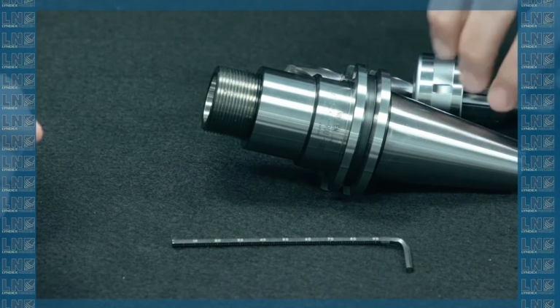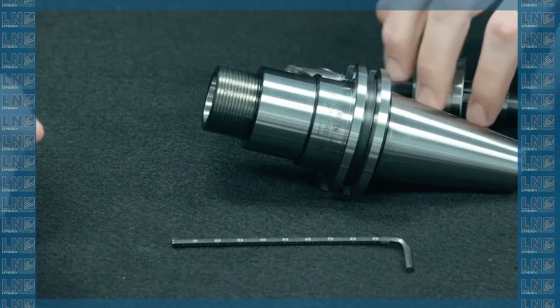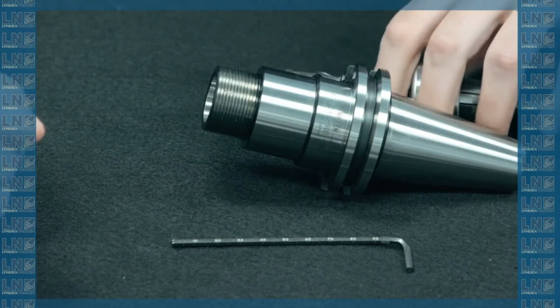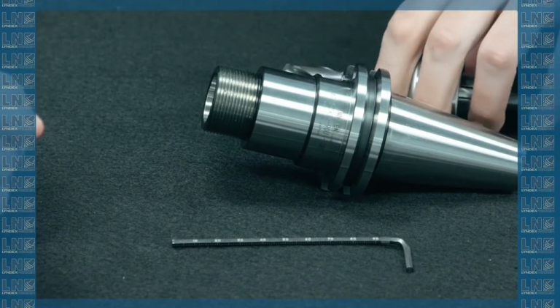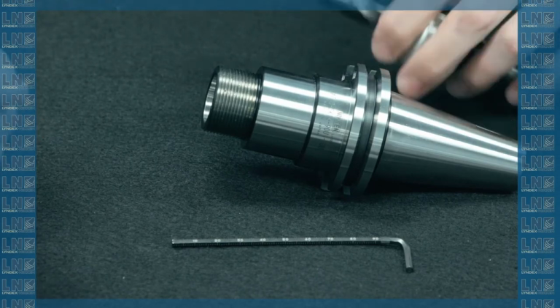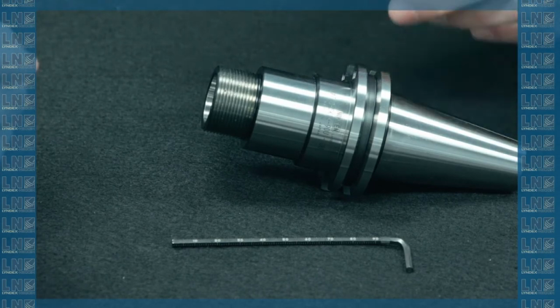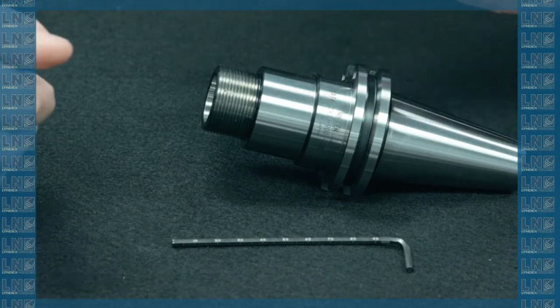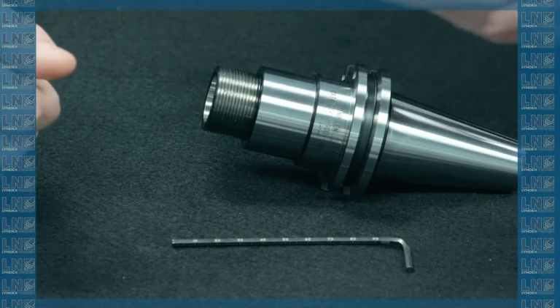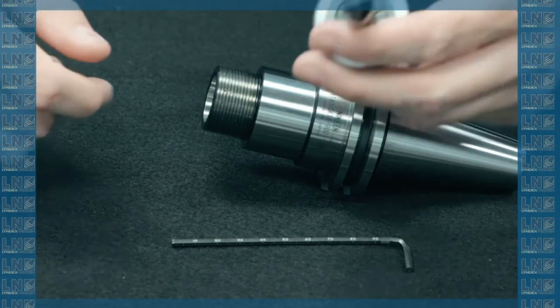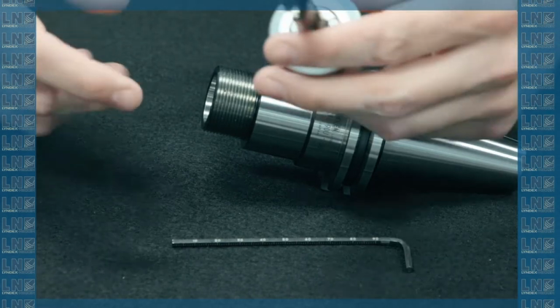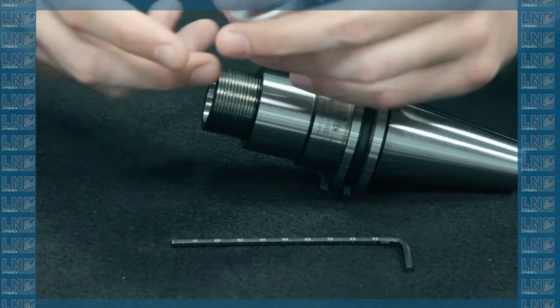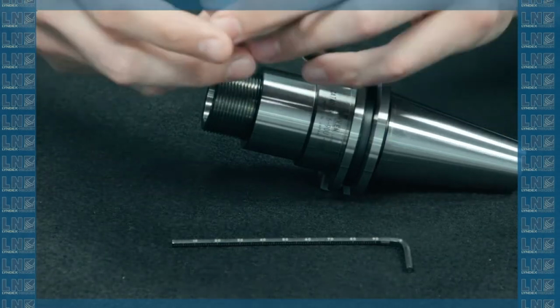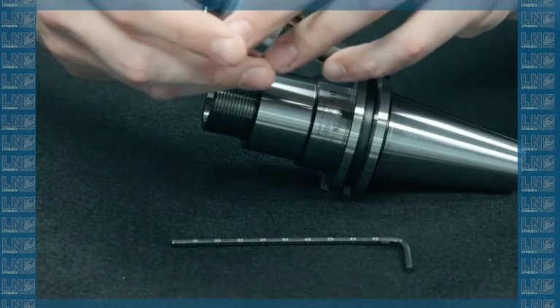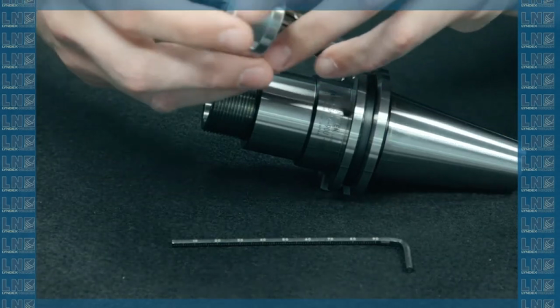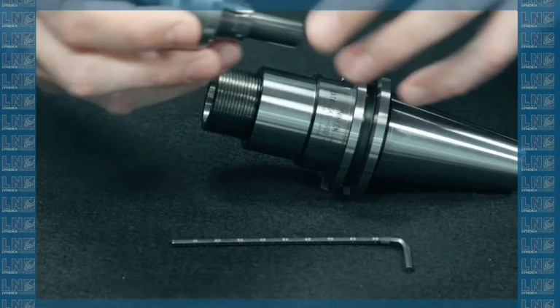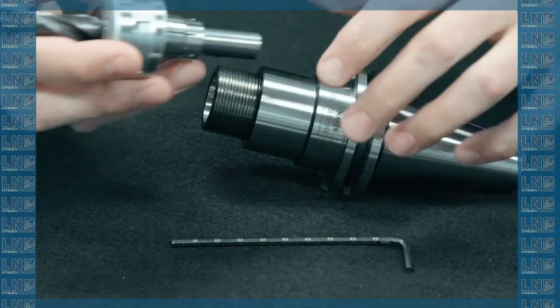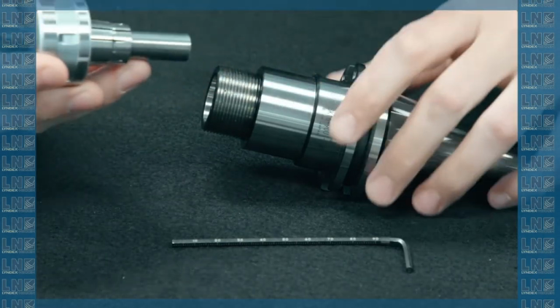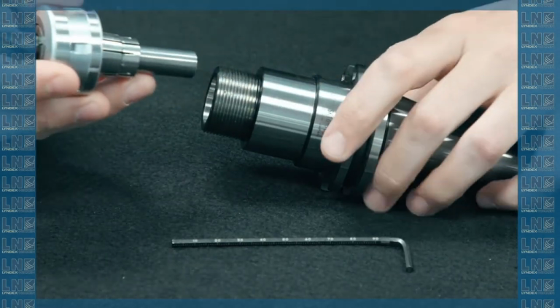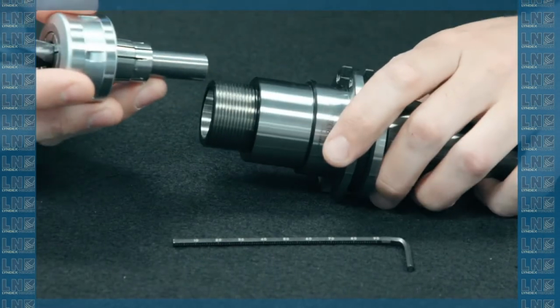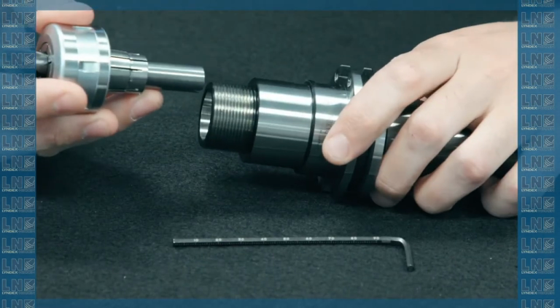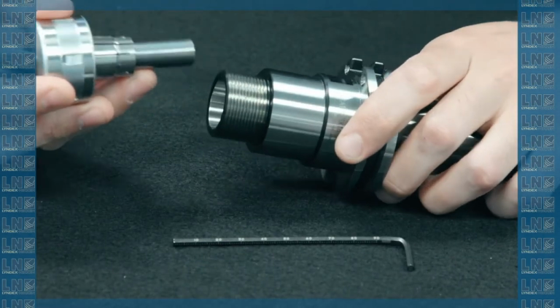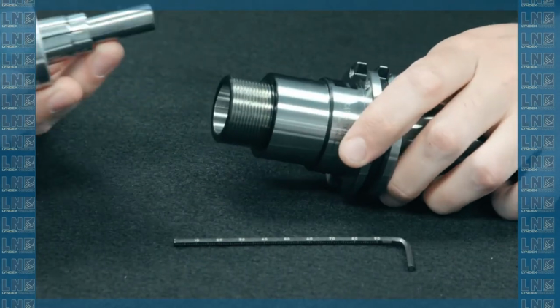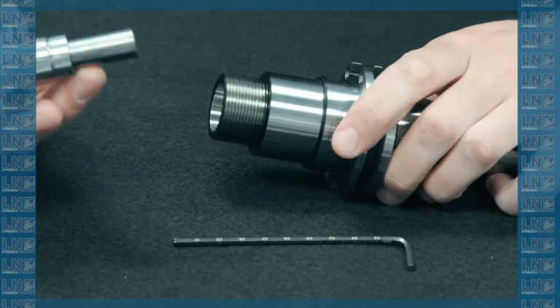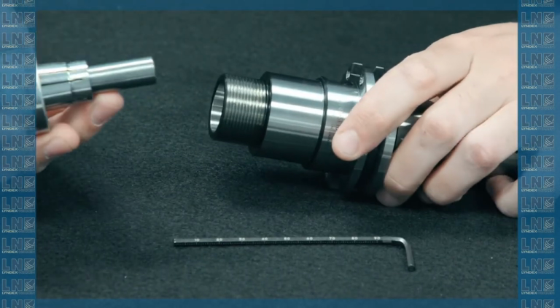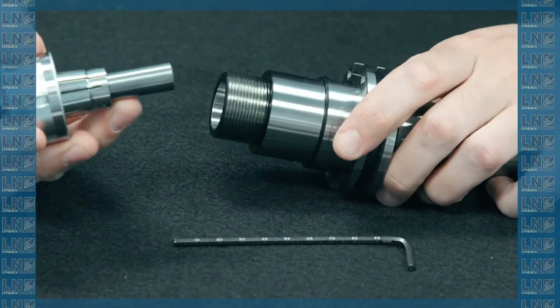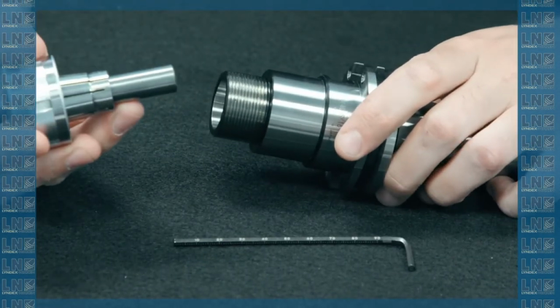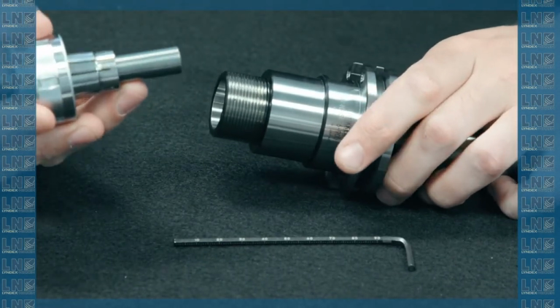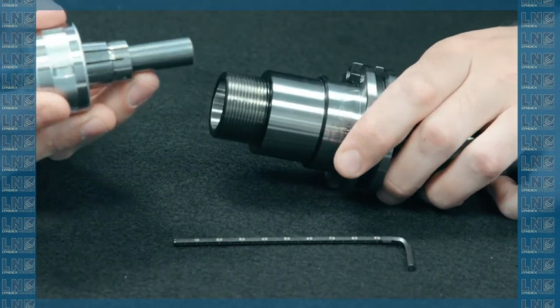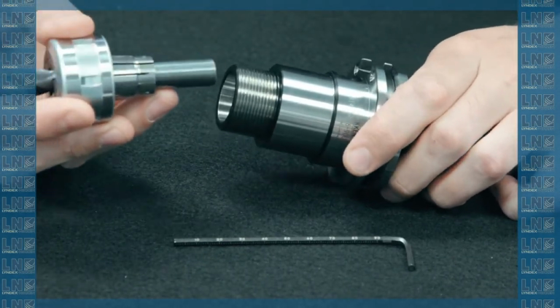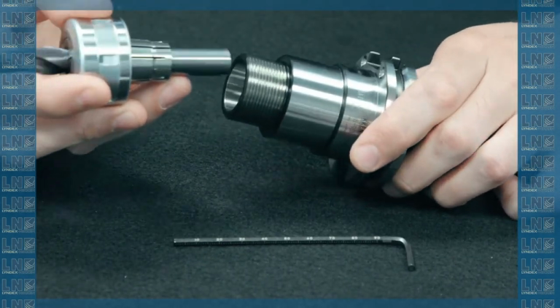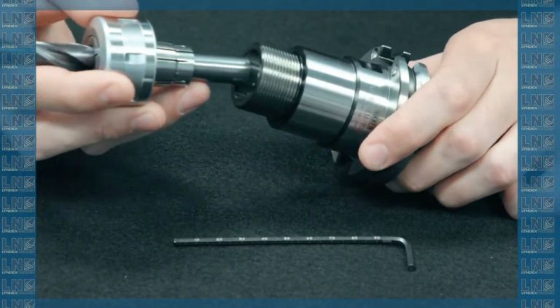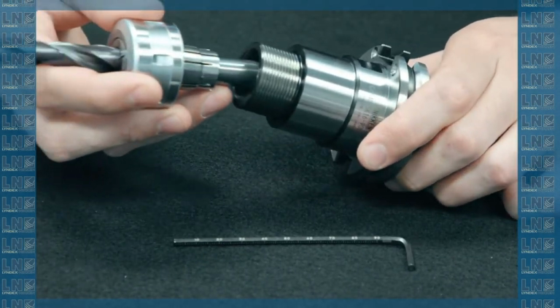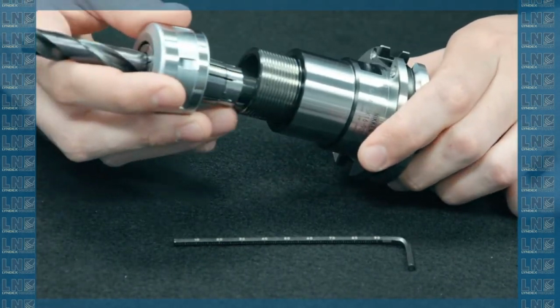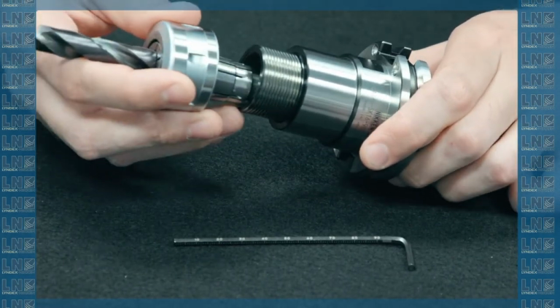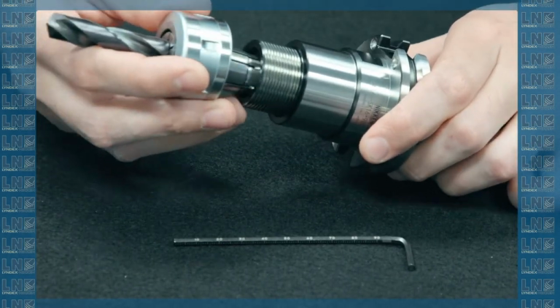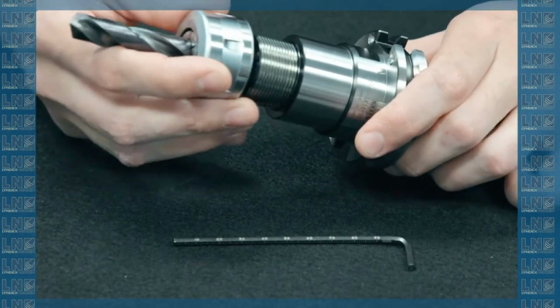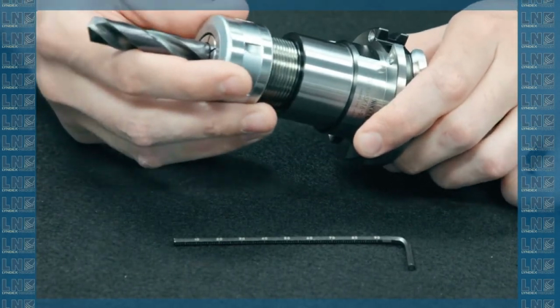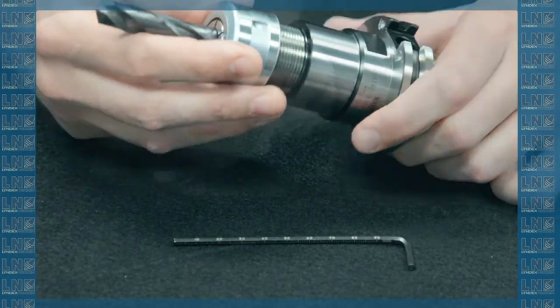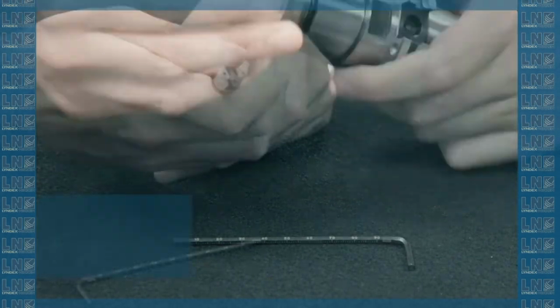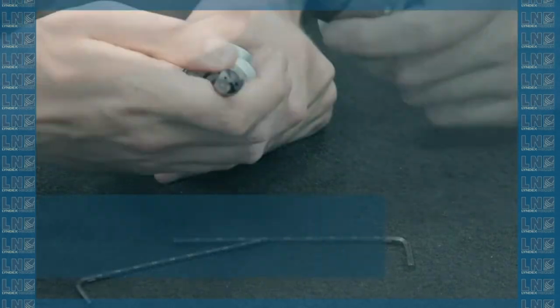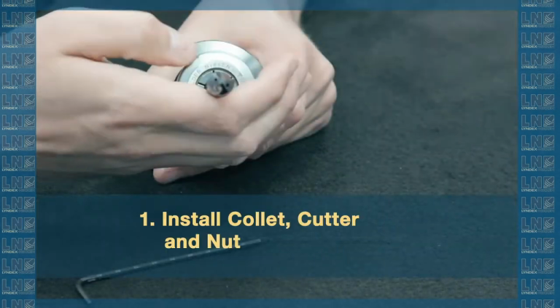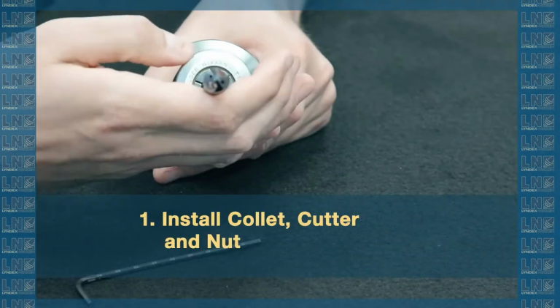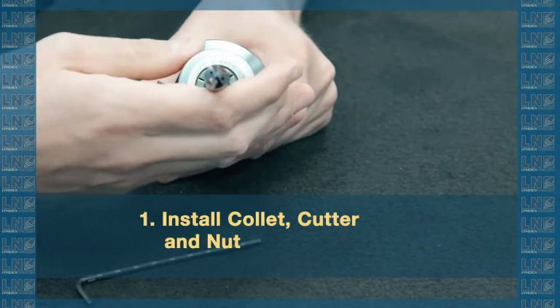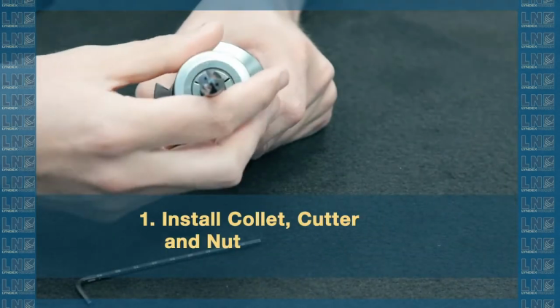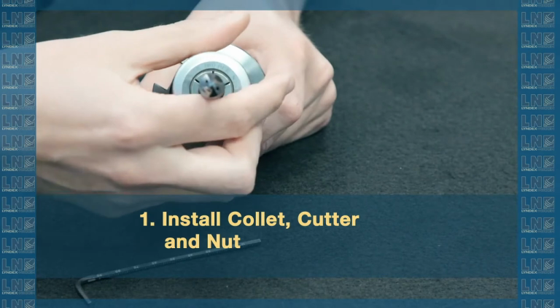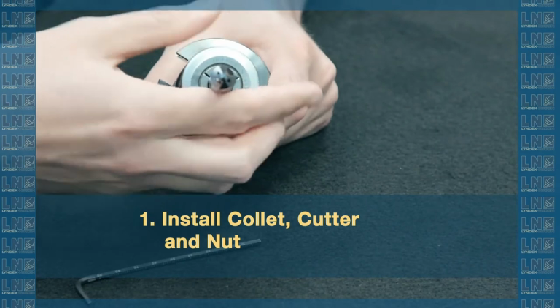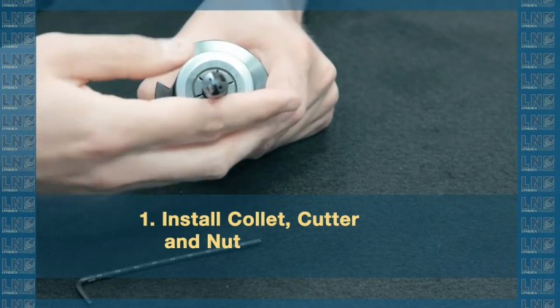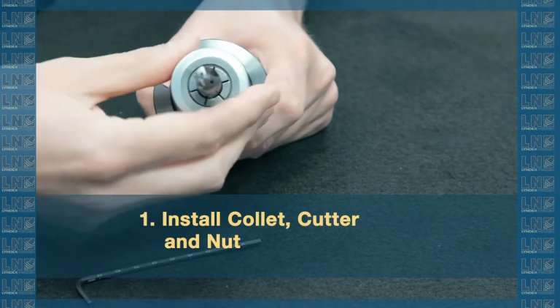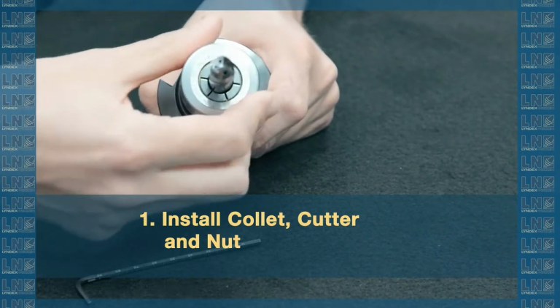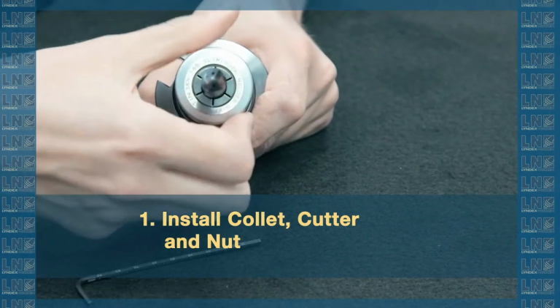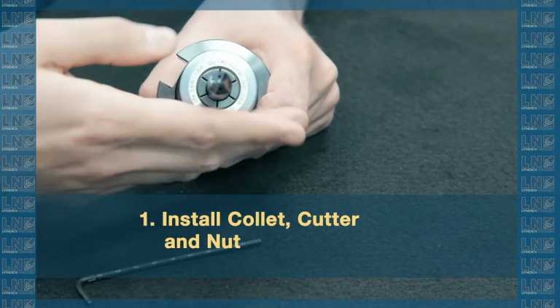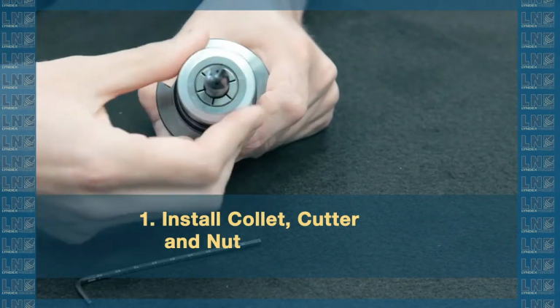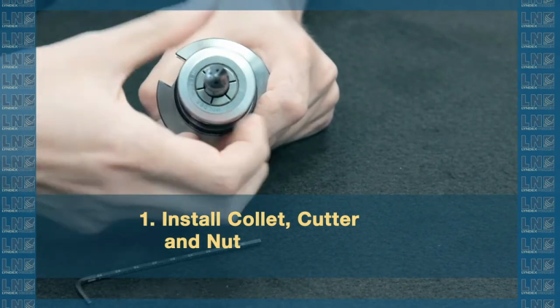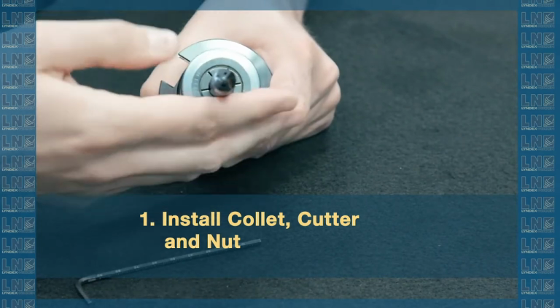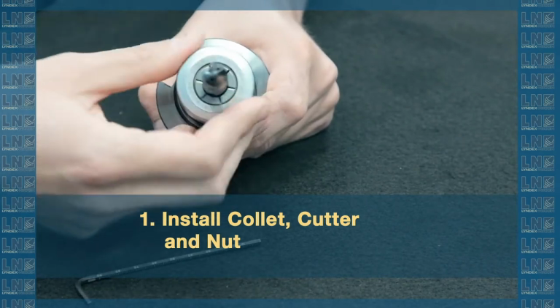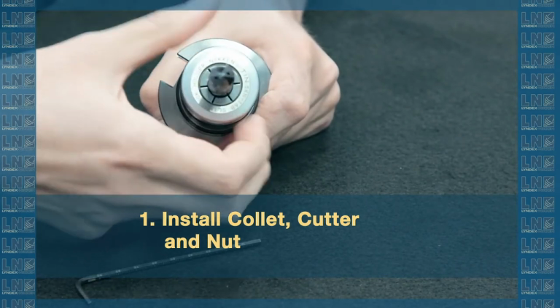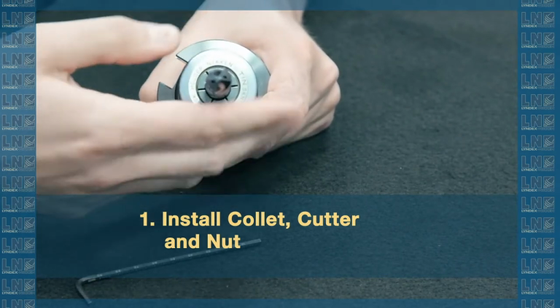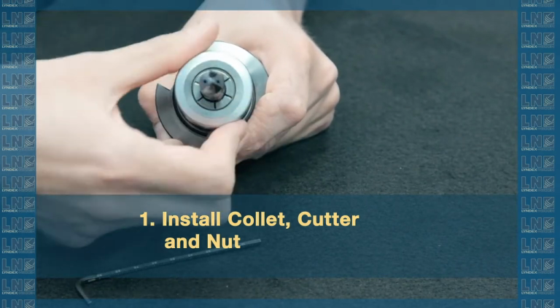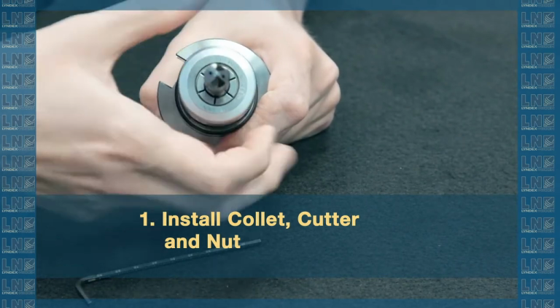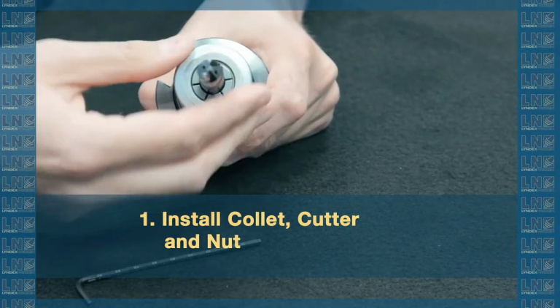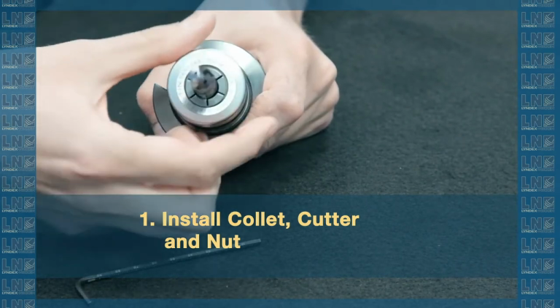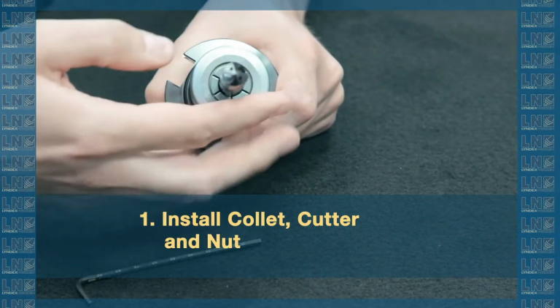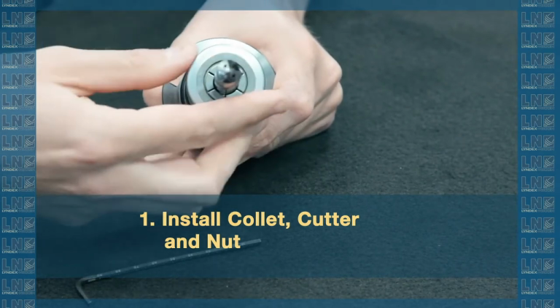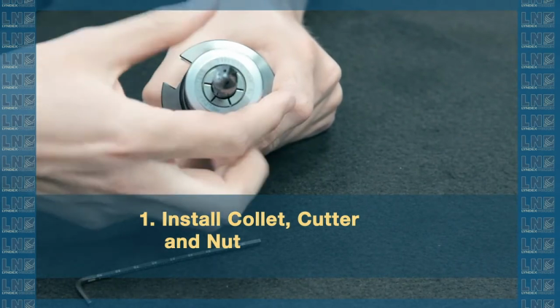First thing I'm going to do is take my collet and cutter and nut and install it. The backup screw is already inside the holder.